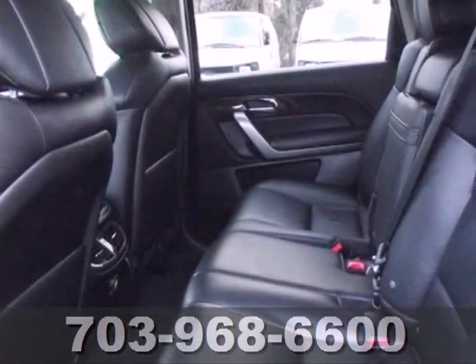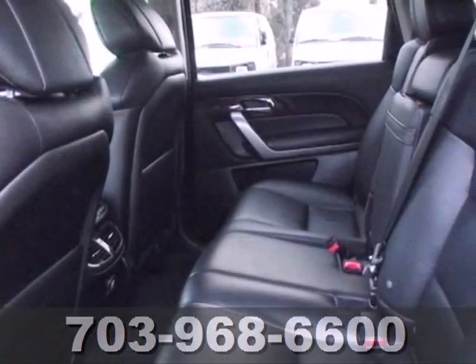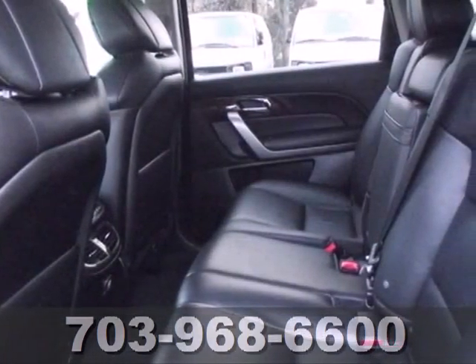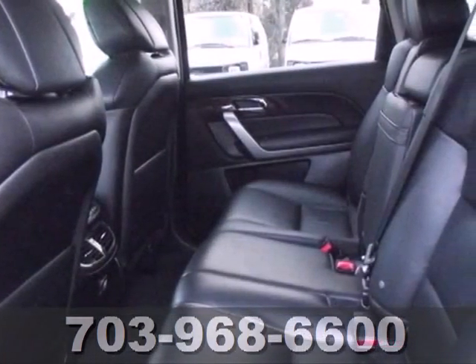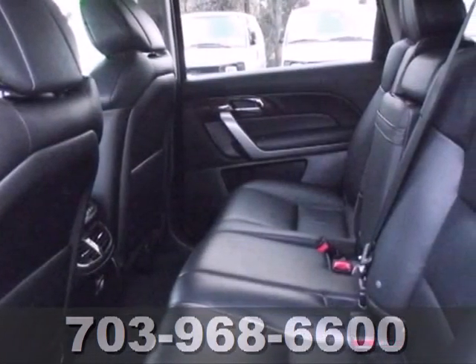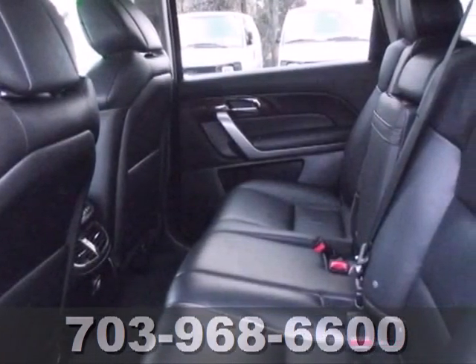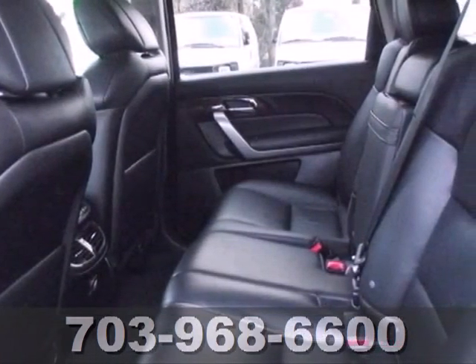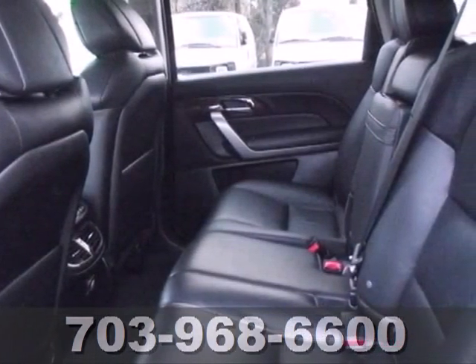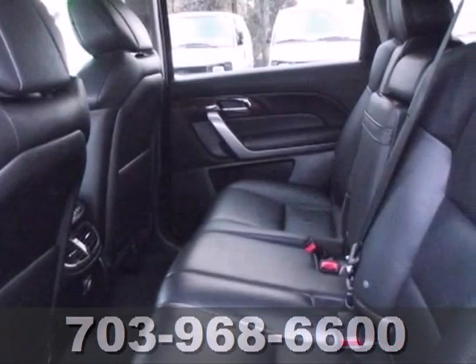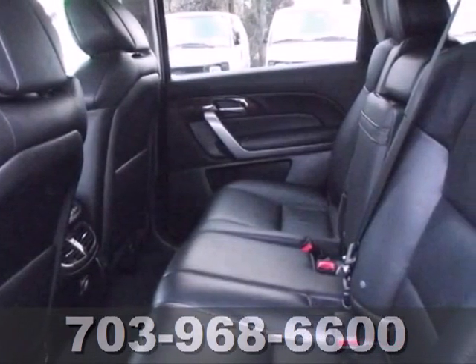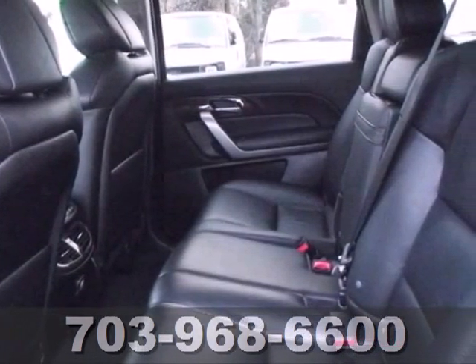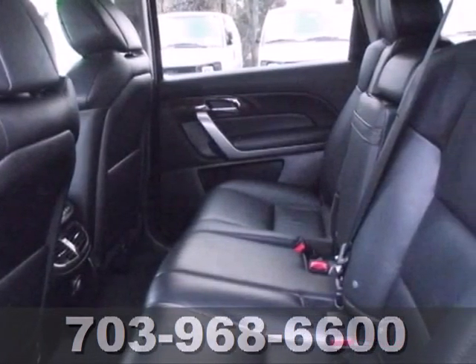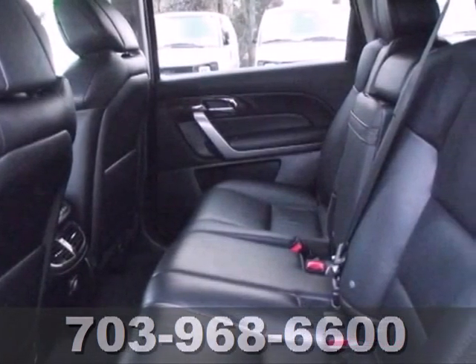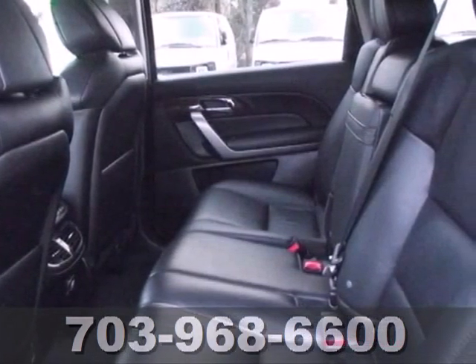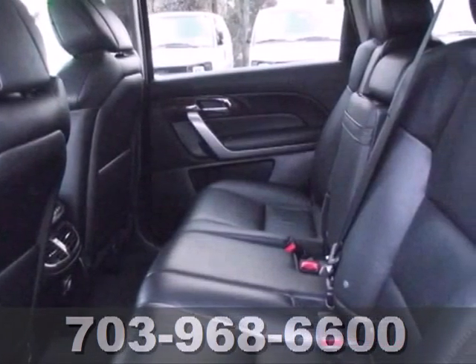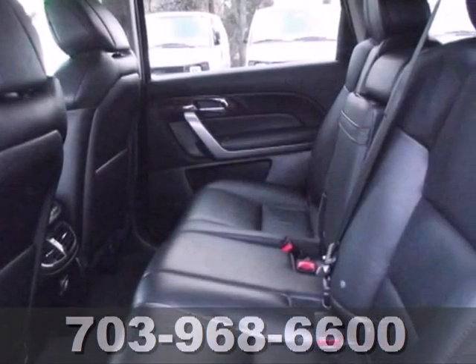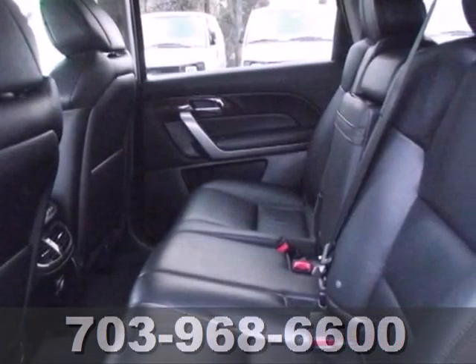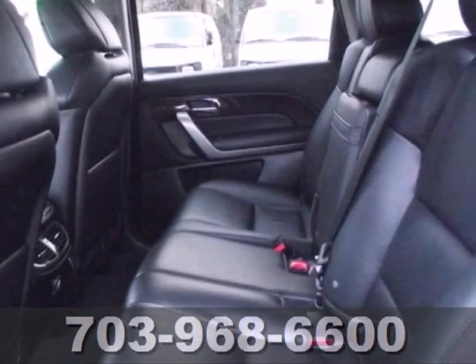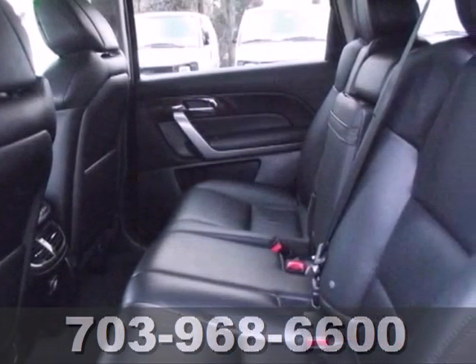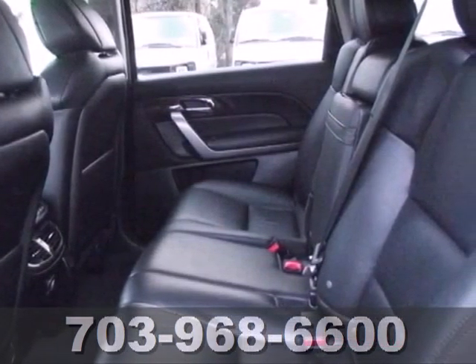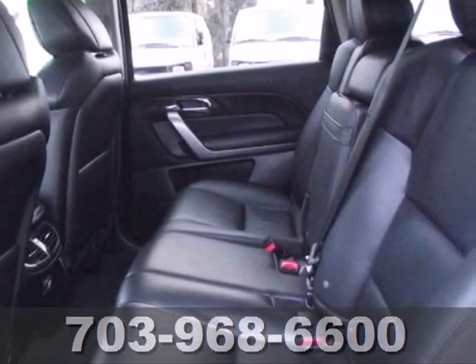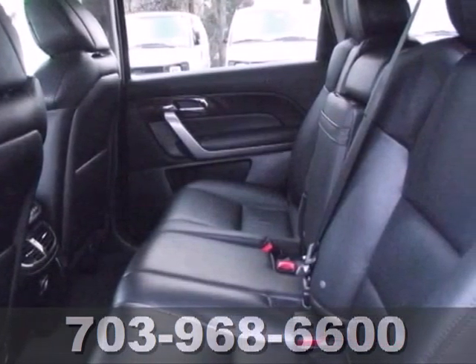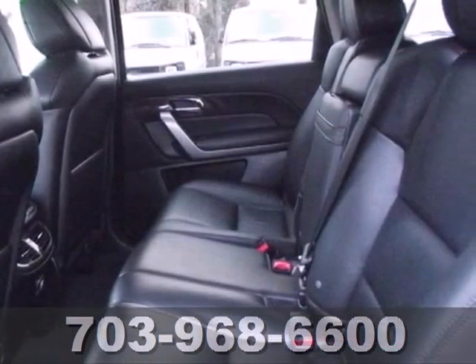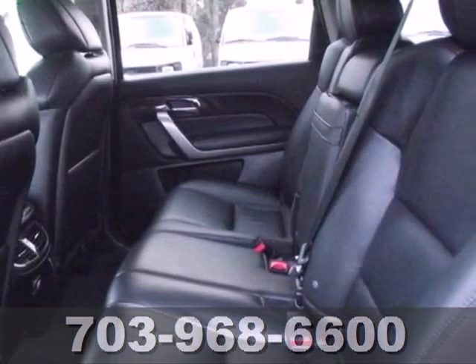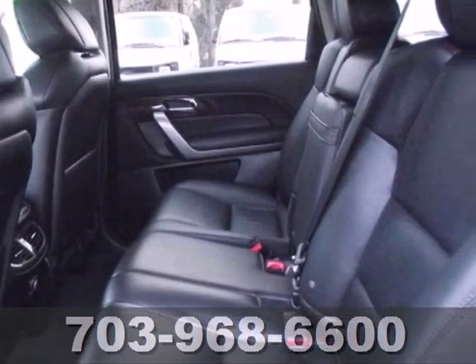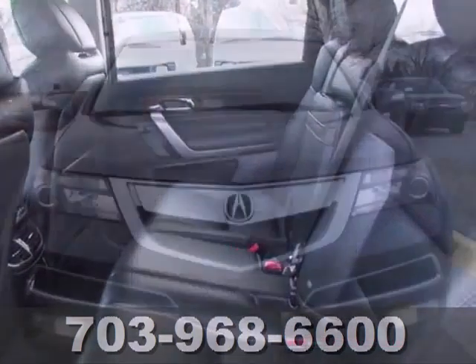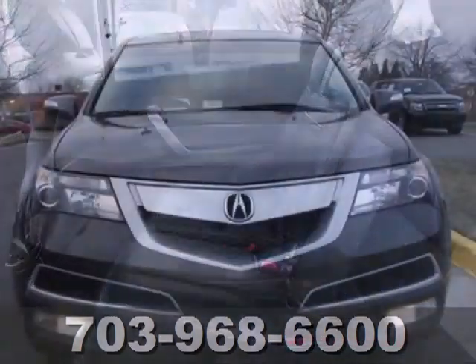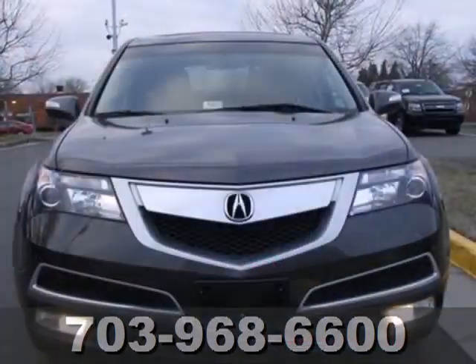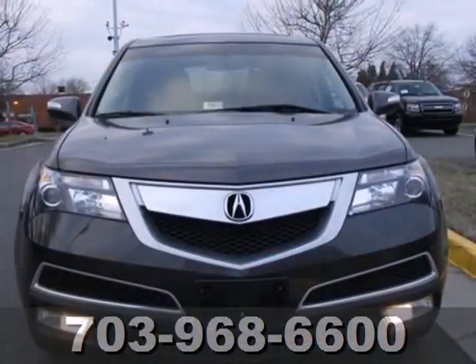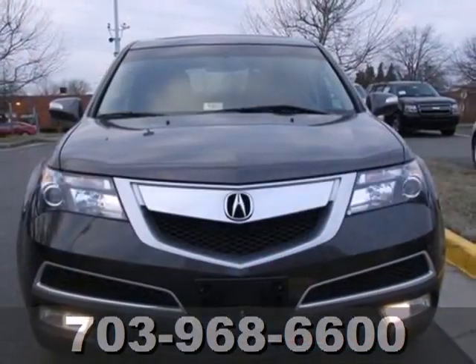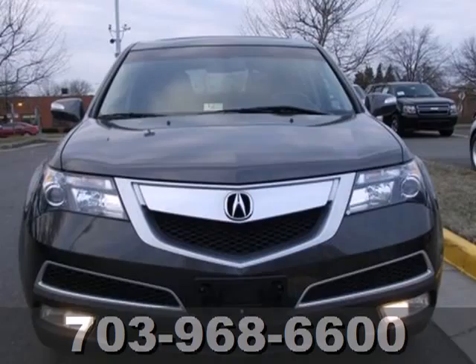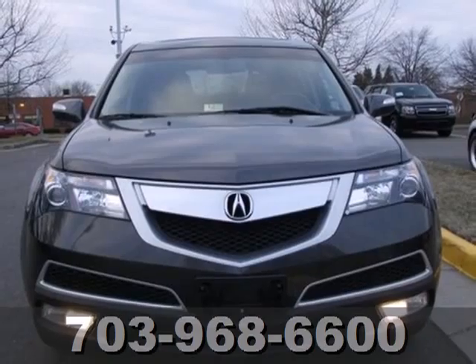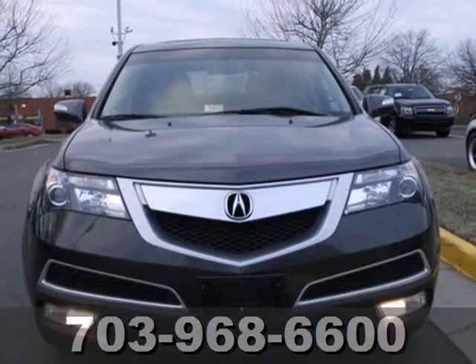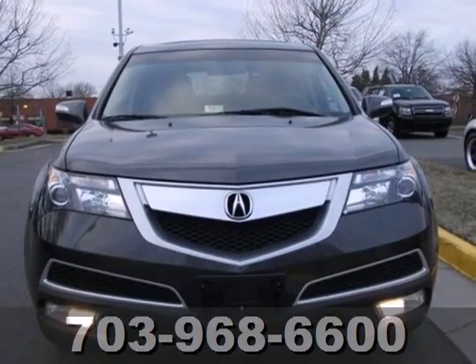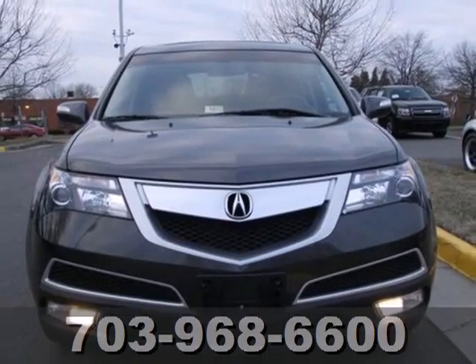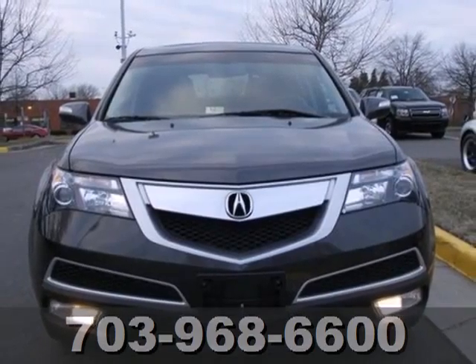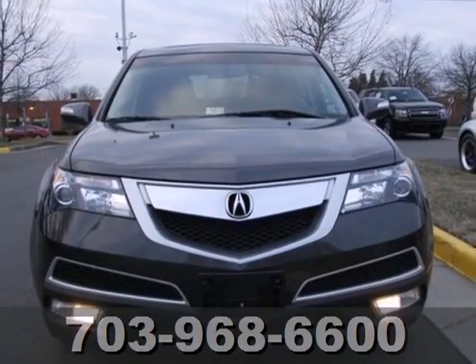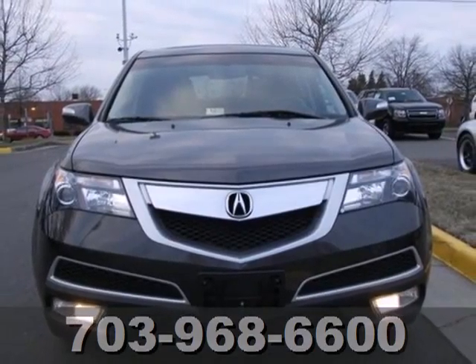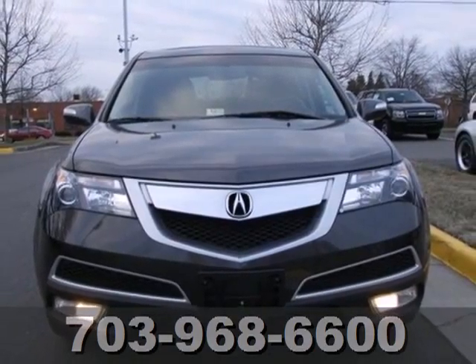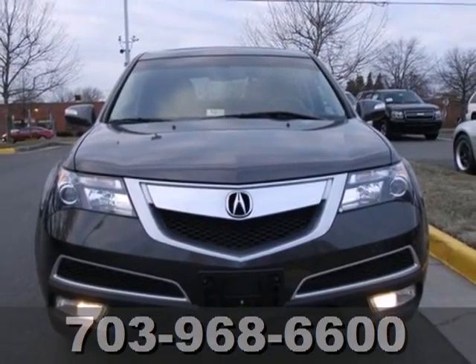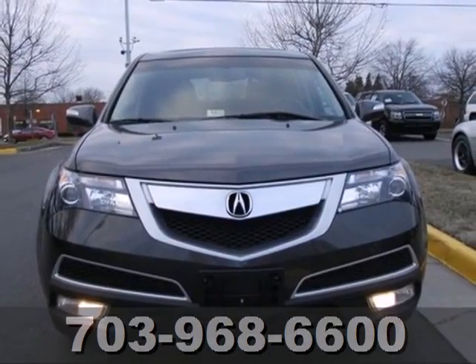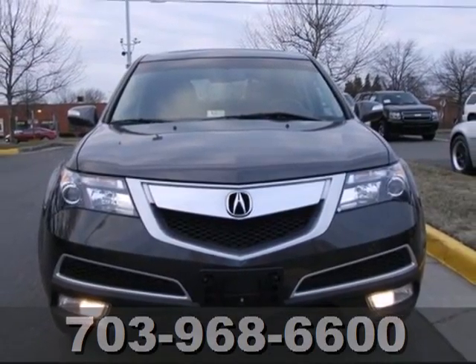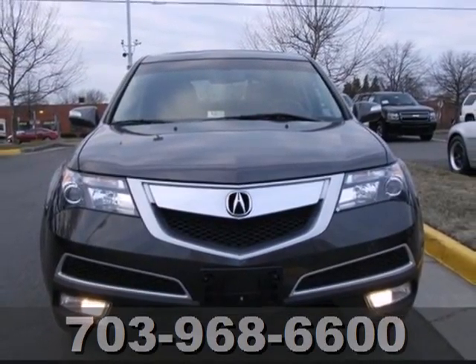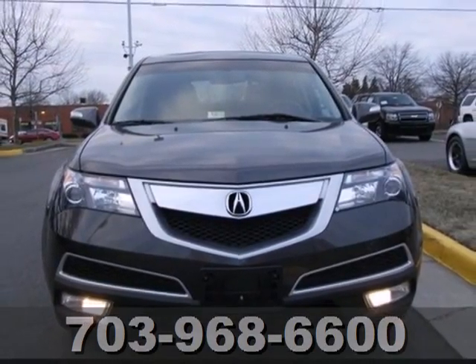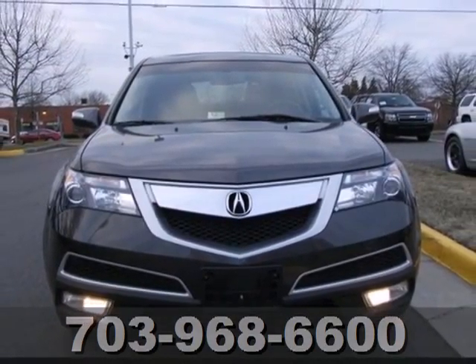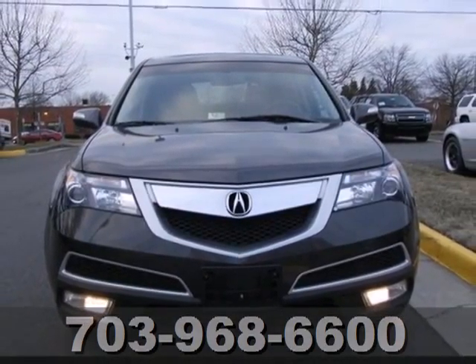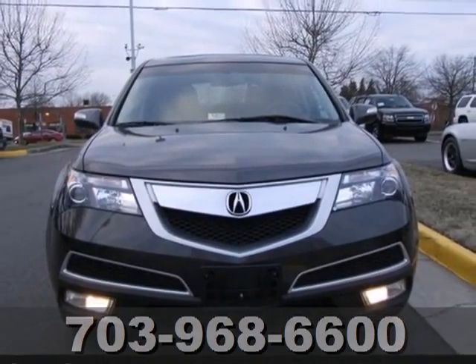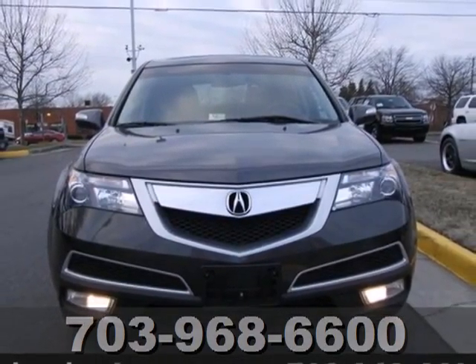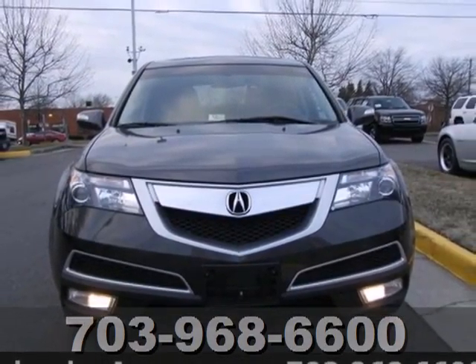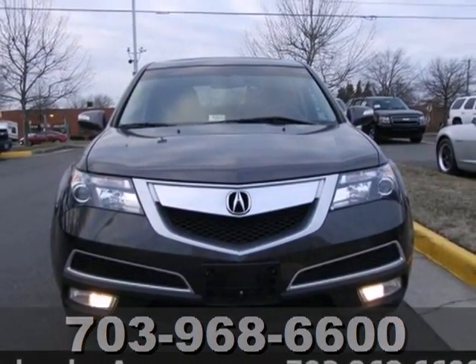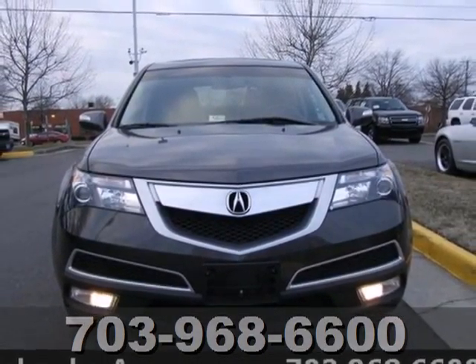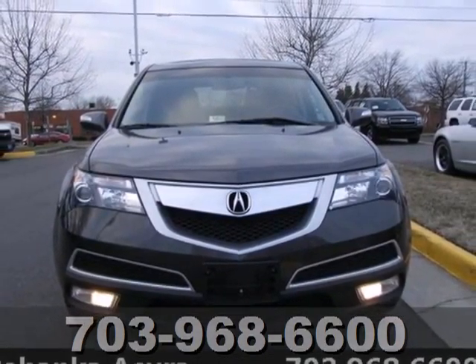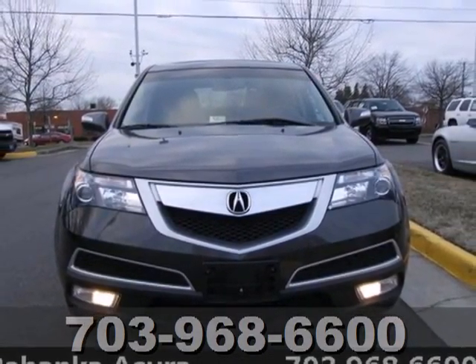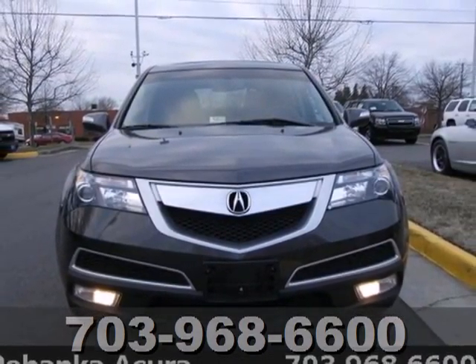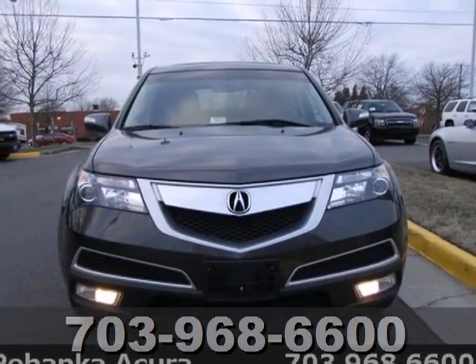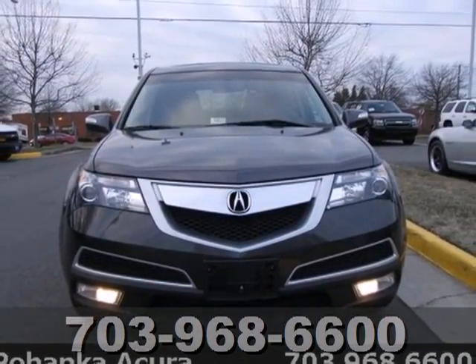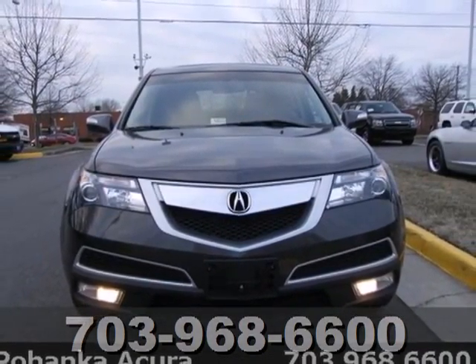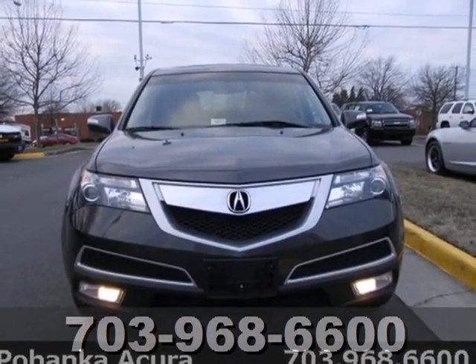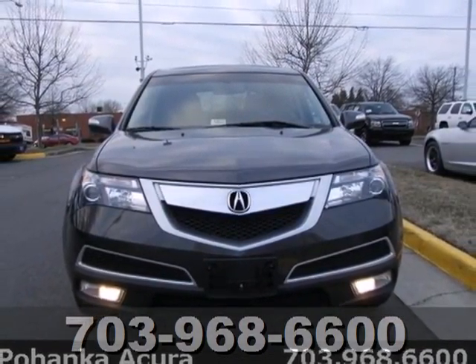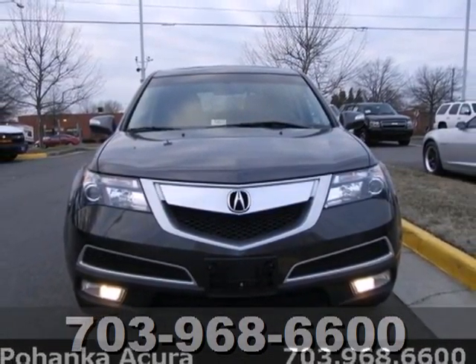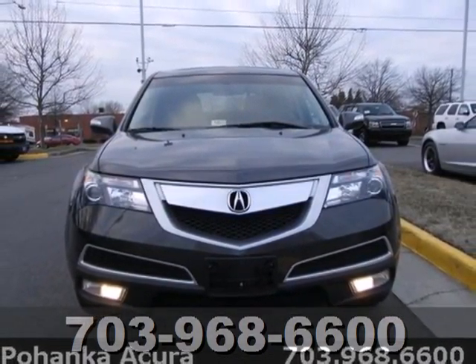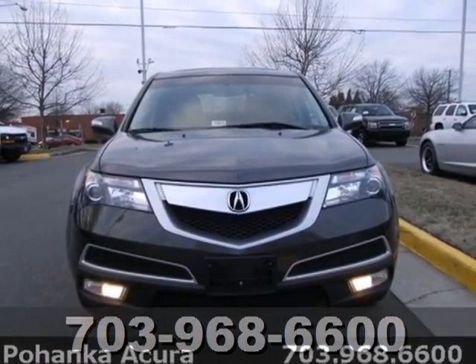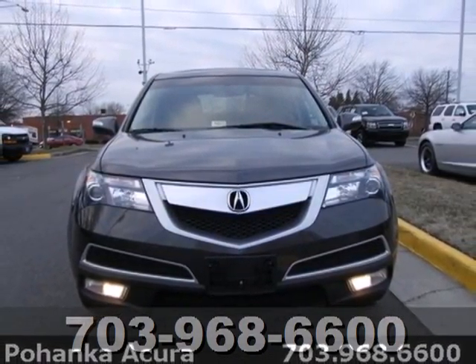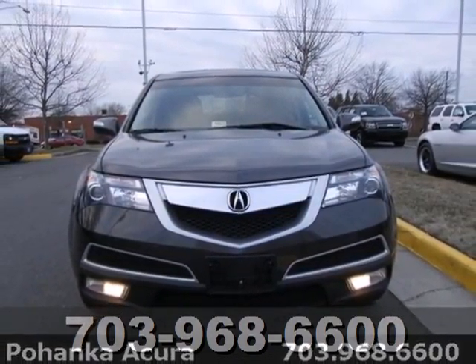The MDX provides the best of all worlds with its silky smooth ride, family-friendly features, and unsurpassed refinement.